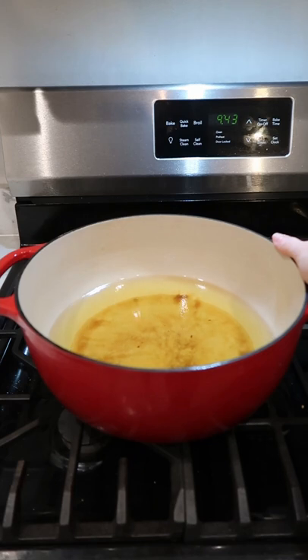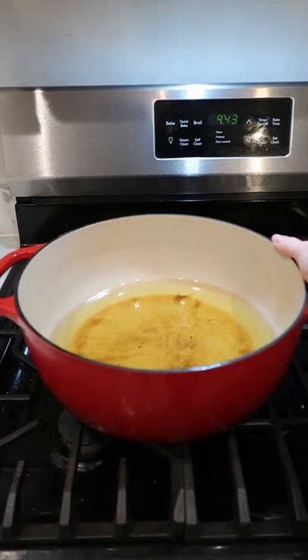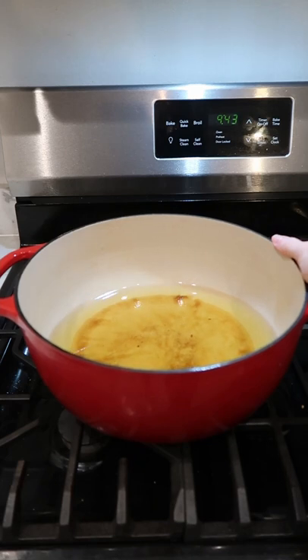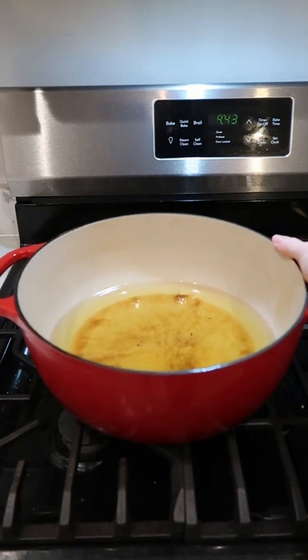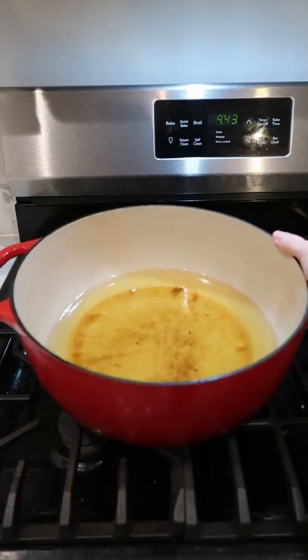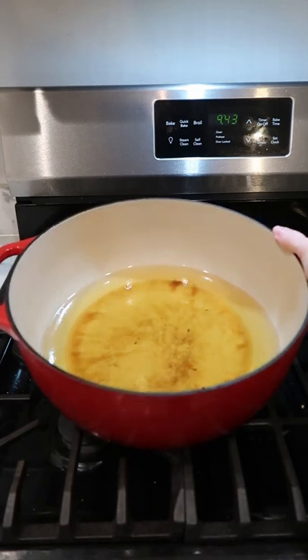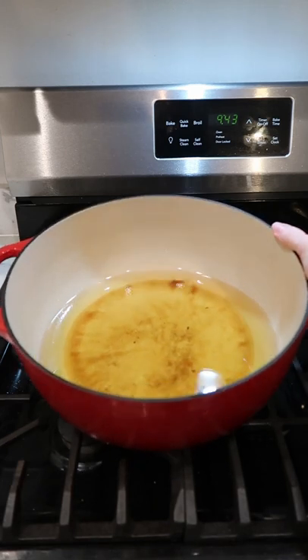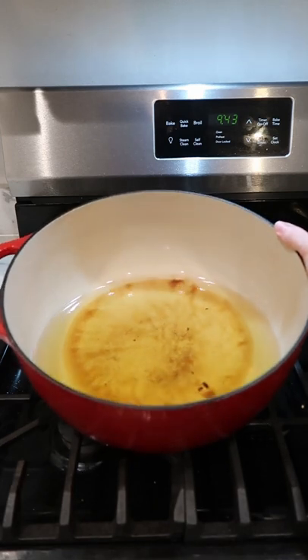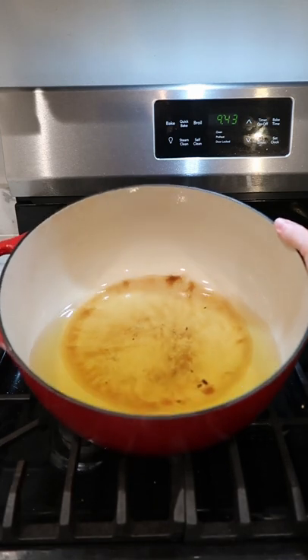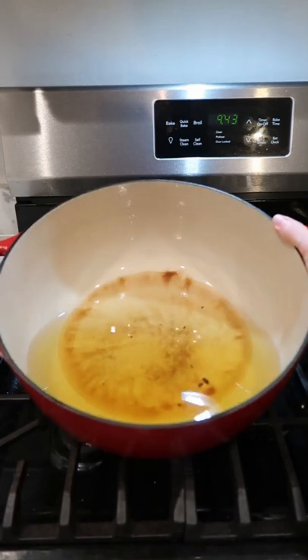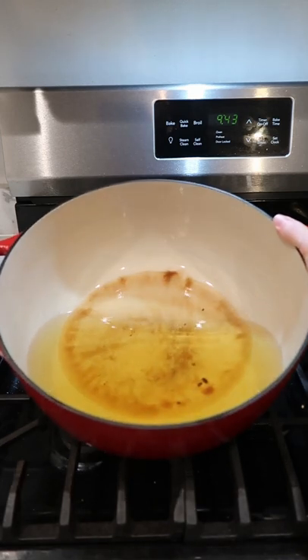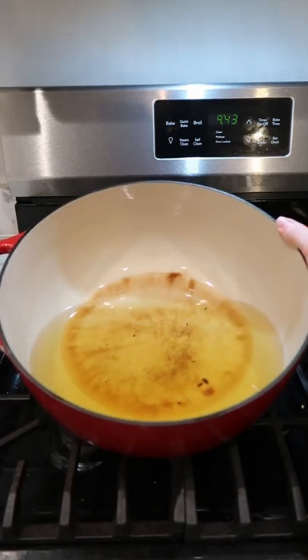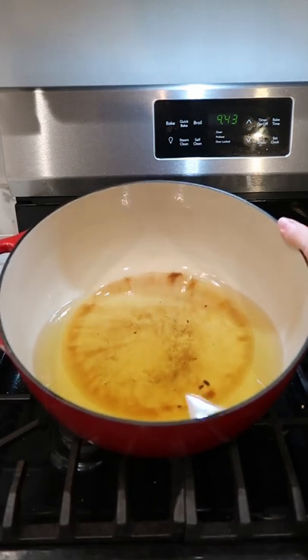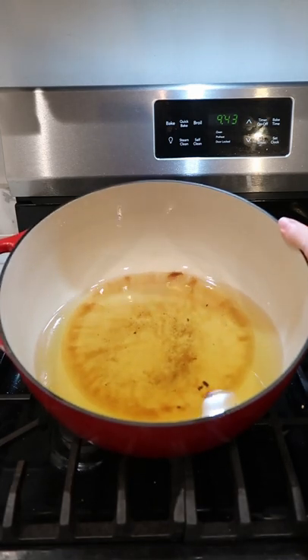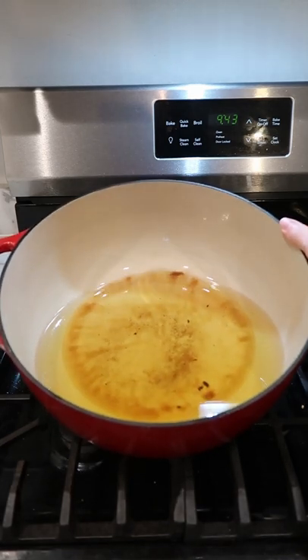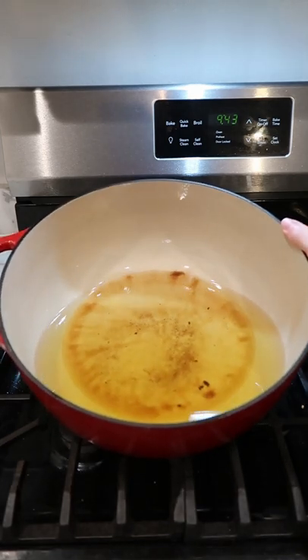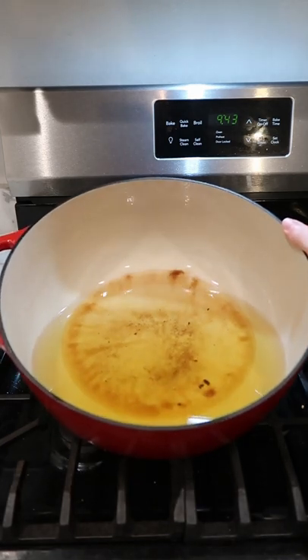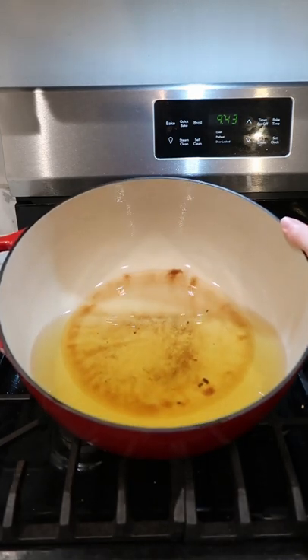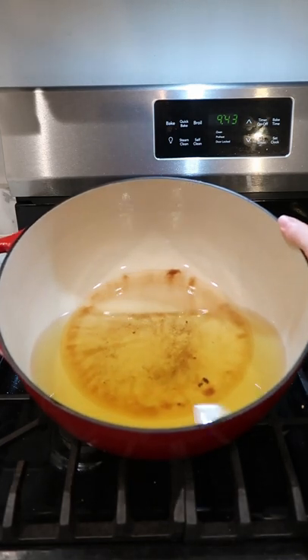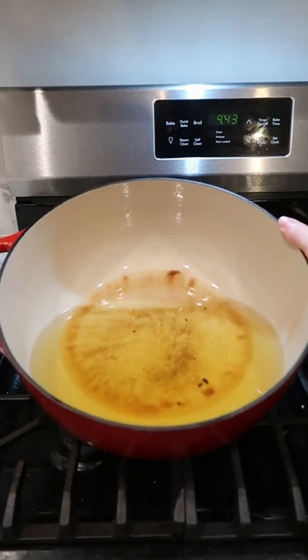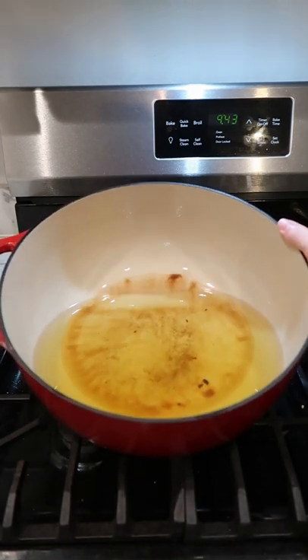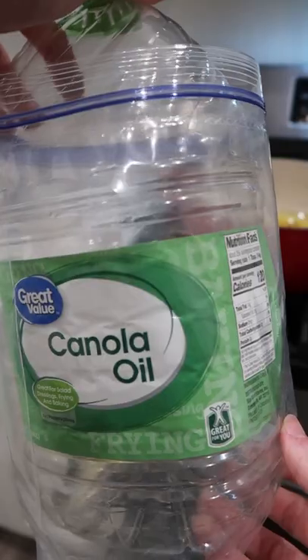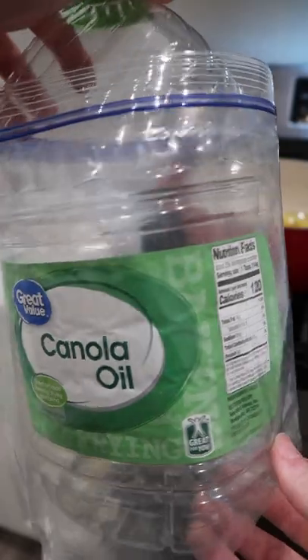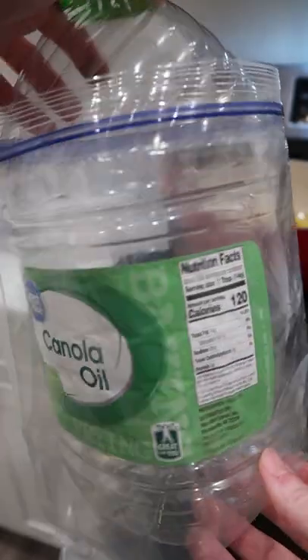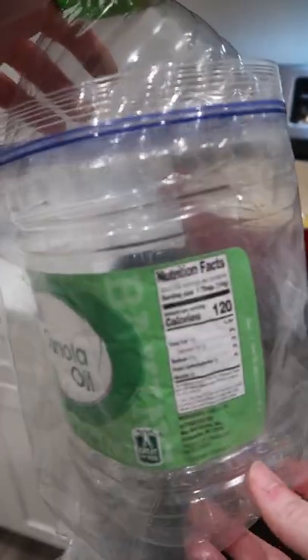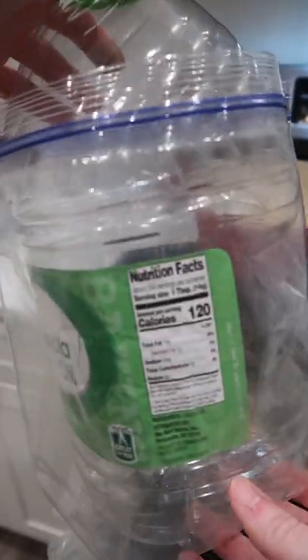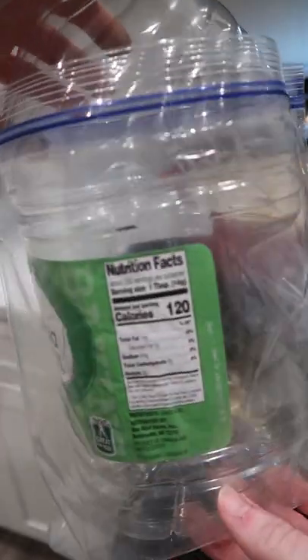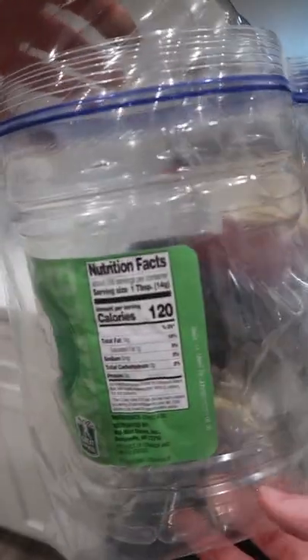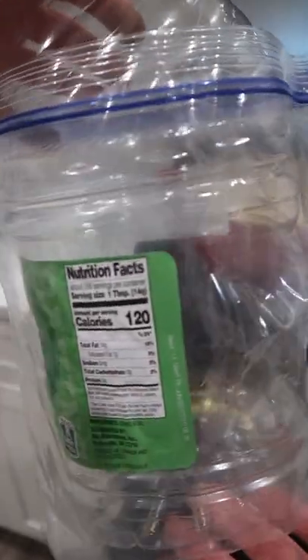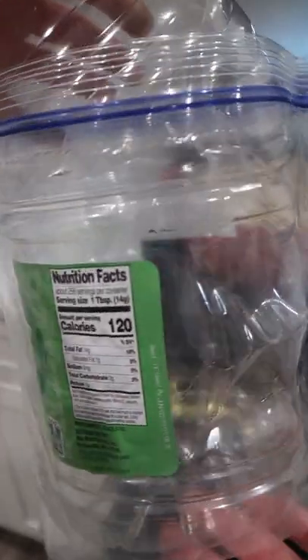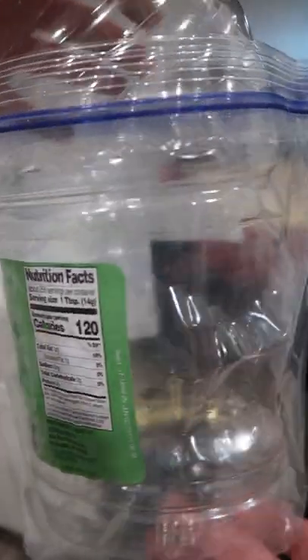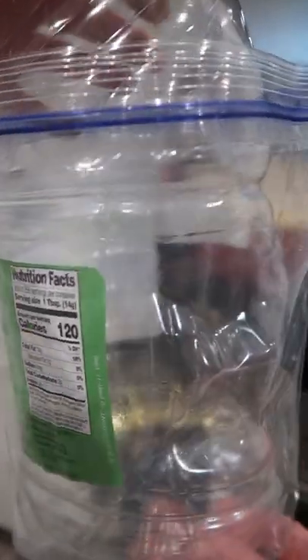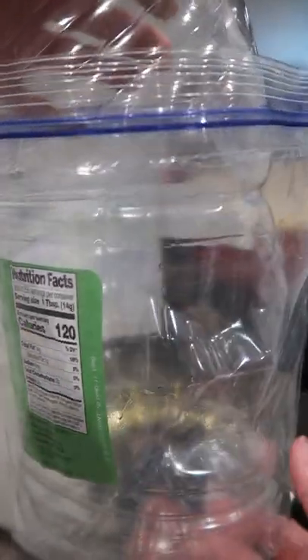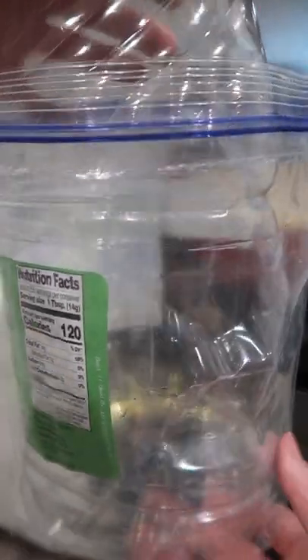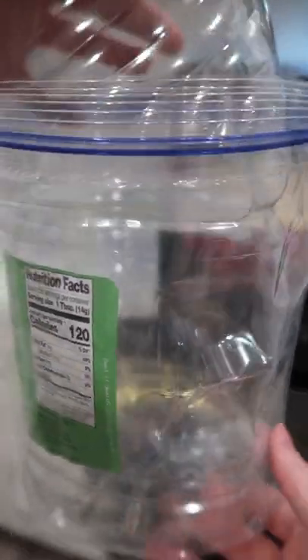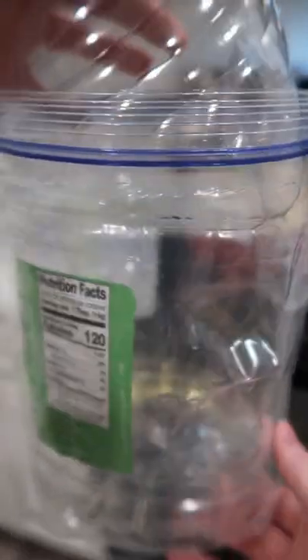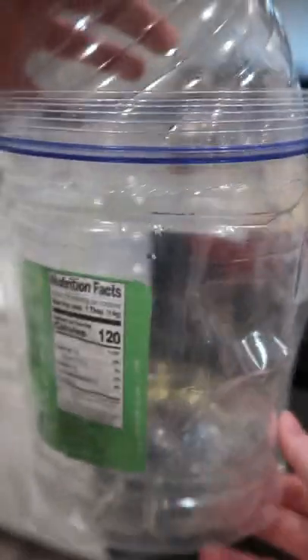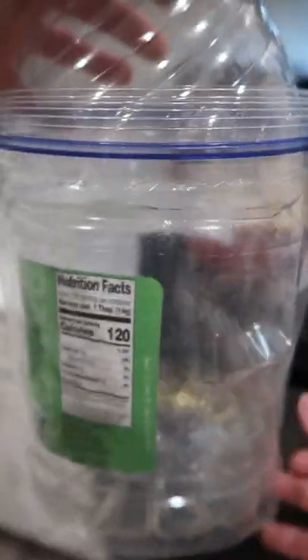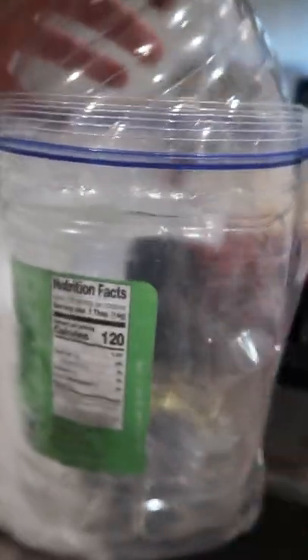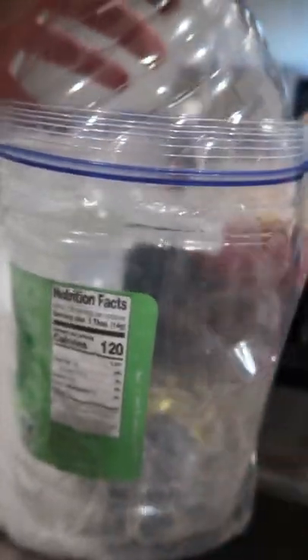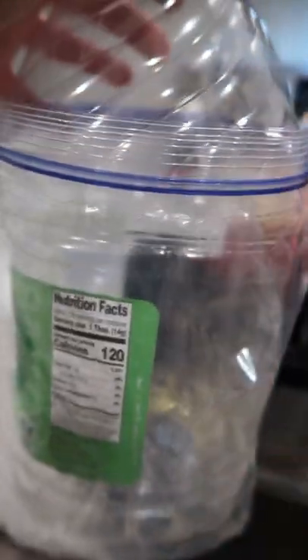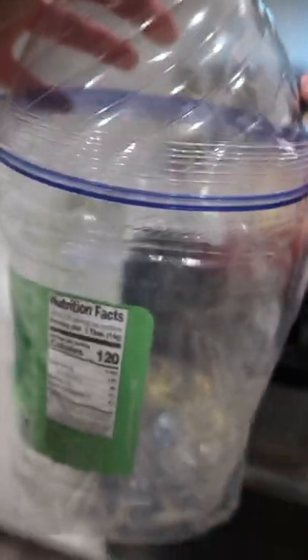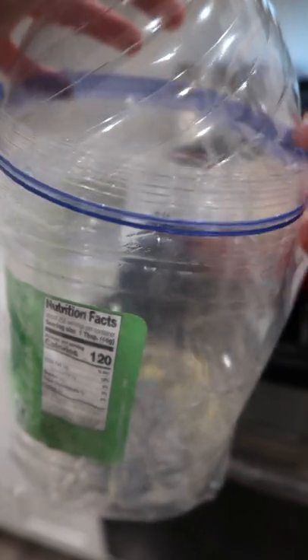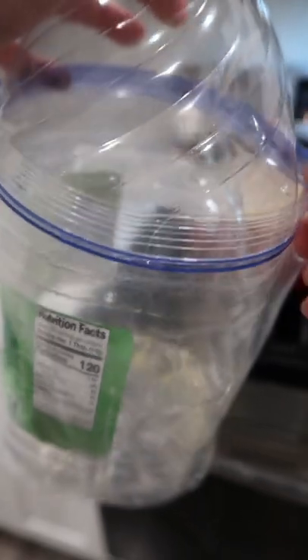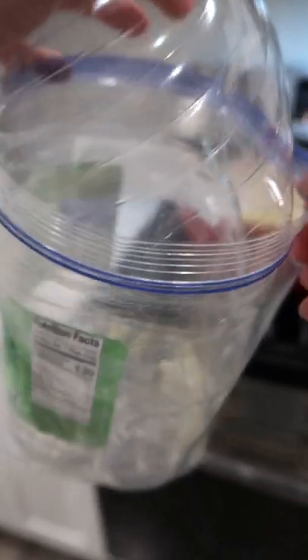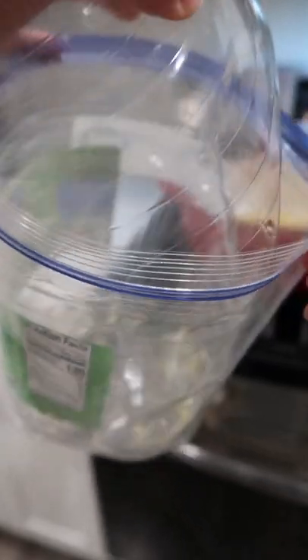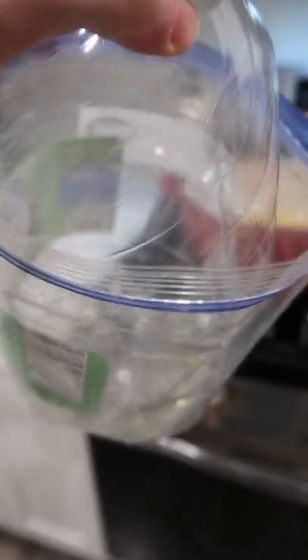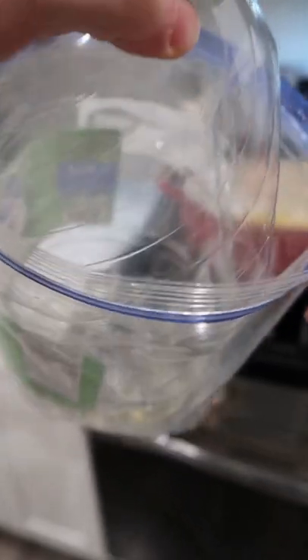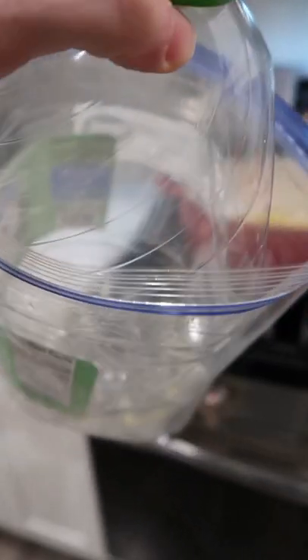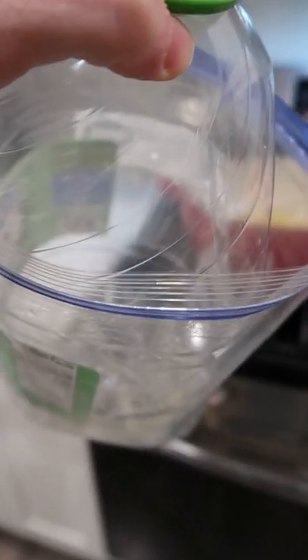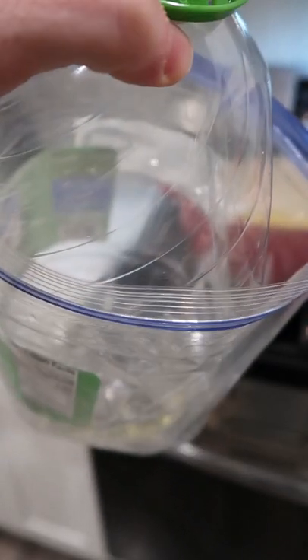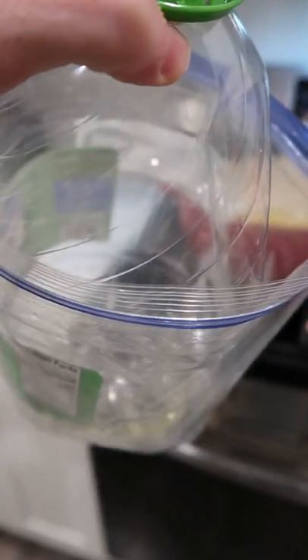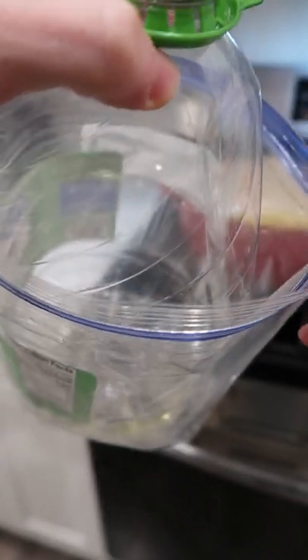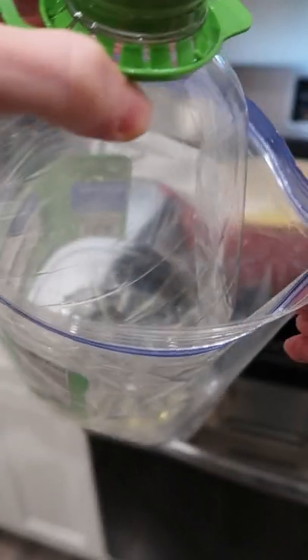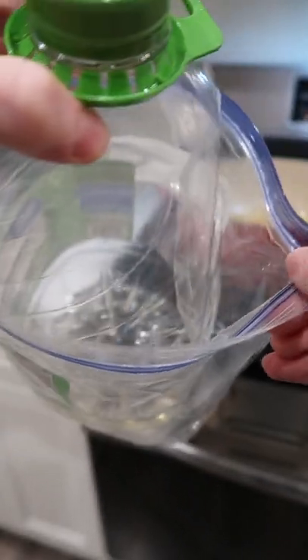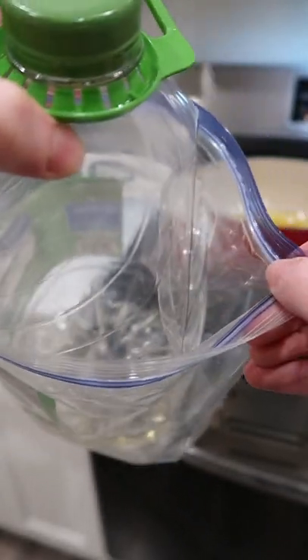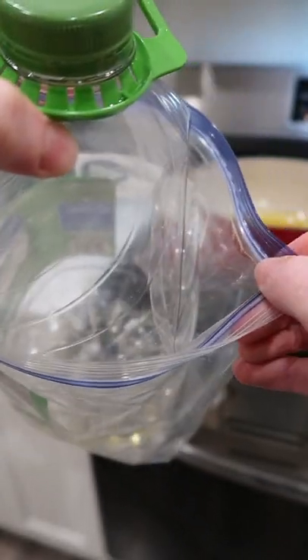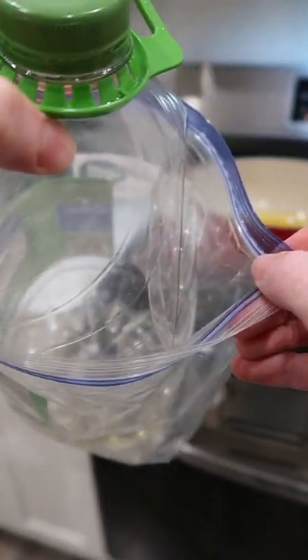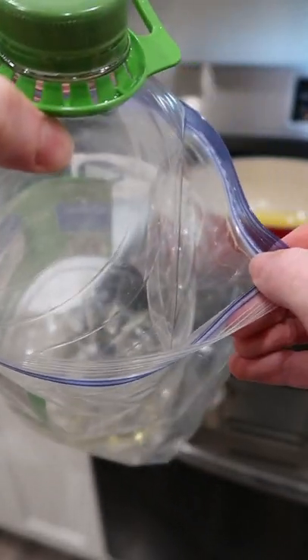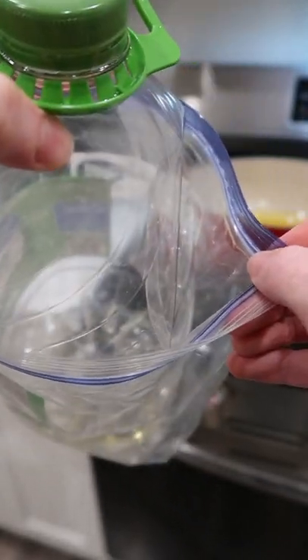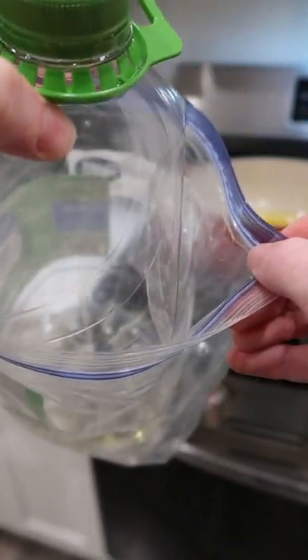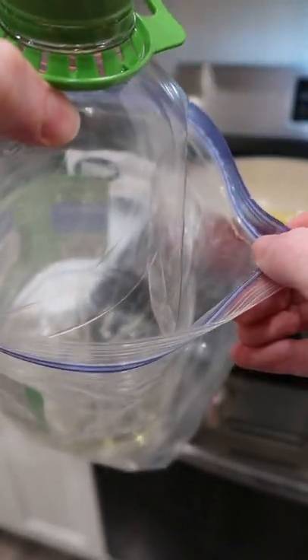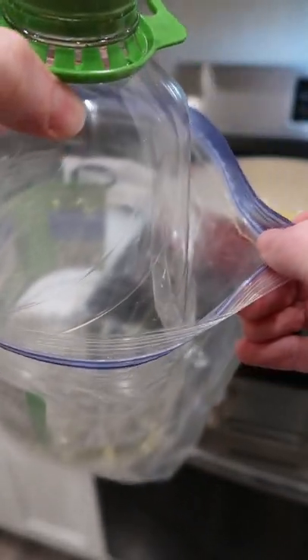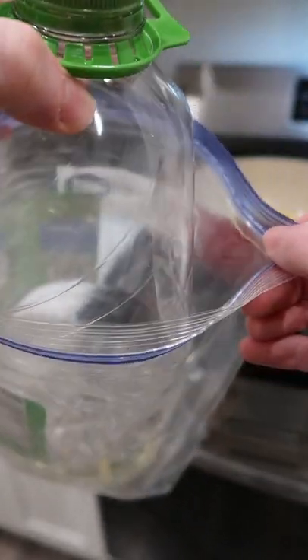I'm going to show you how I save my leftover frying oil. First, make sure you save your old oil containers. I like to keep mine inside of a plastic bag to keep them a little less messy.